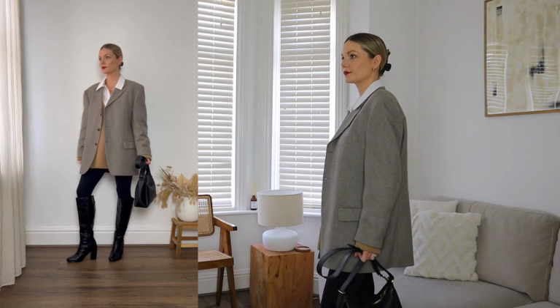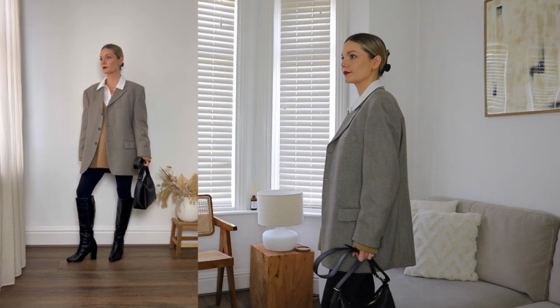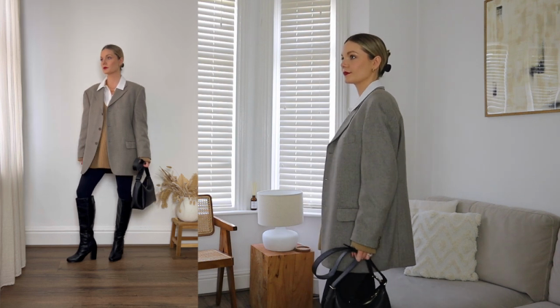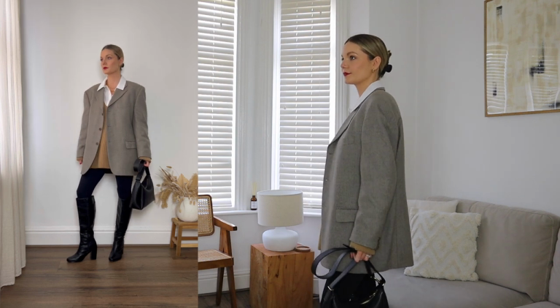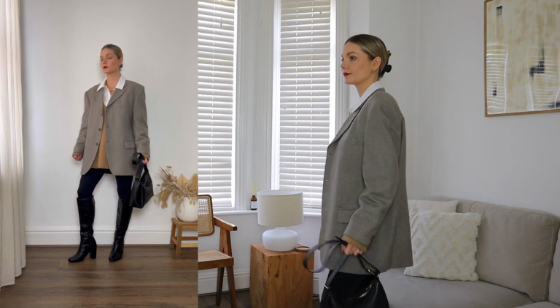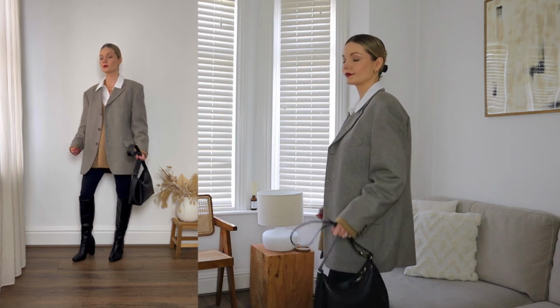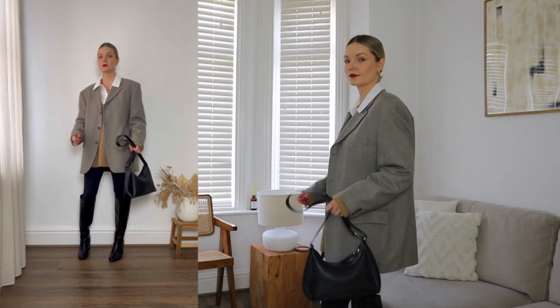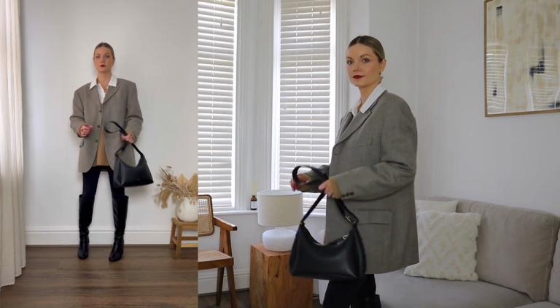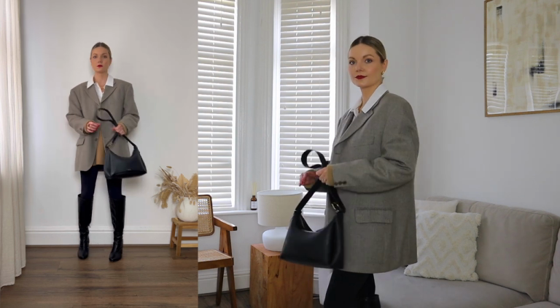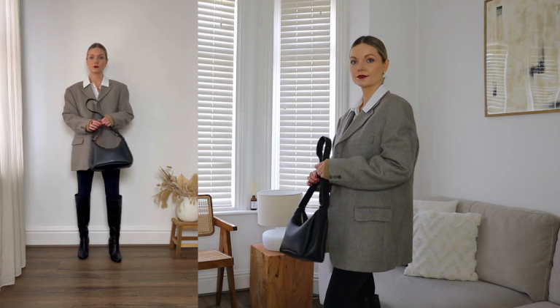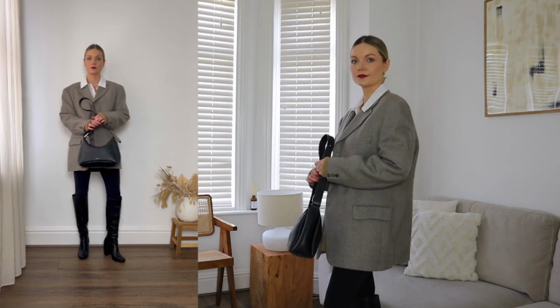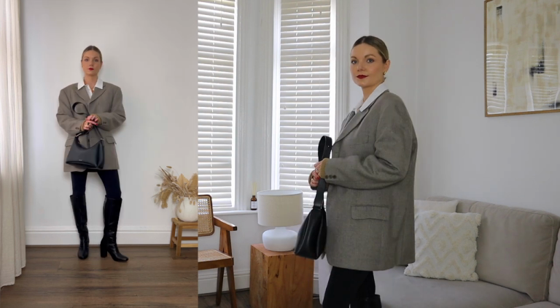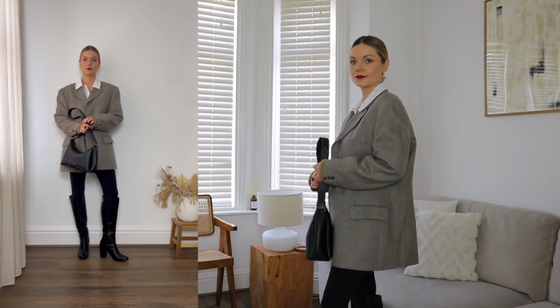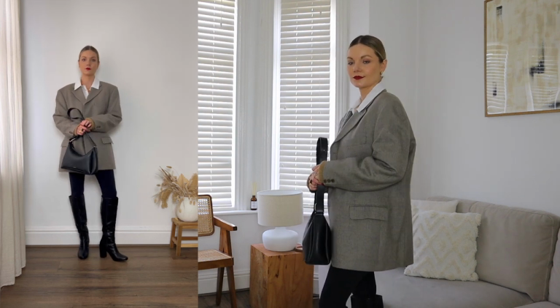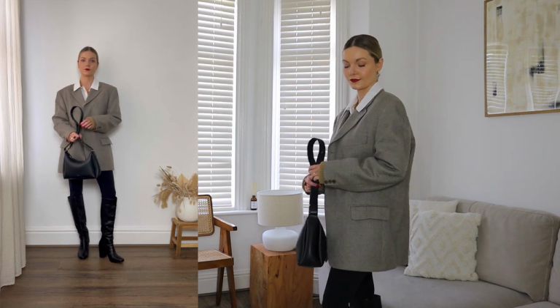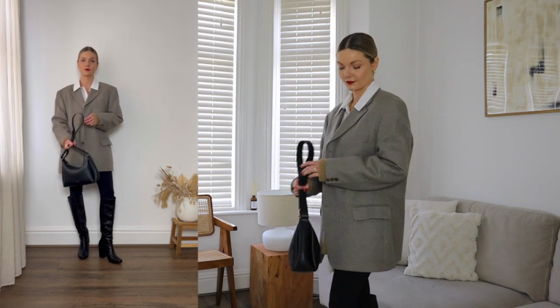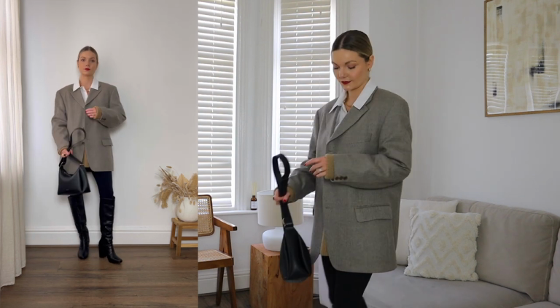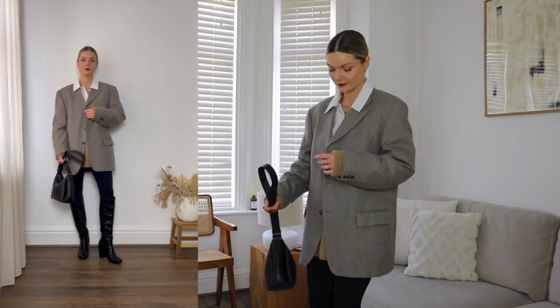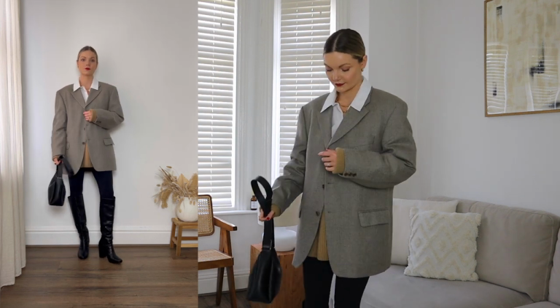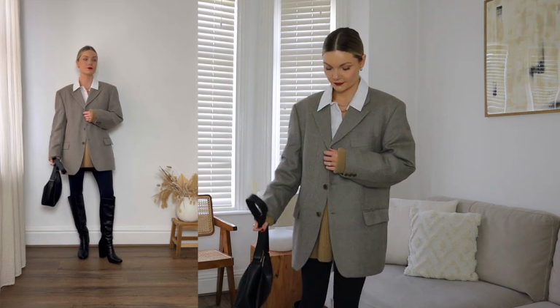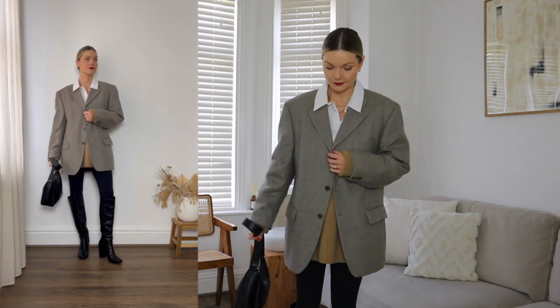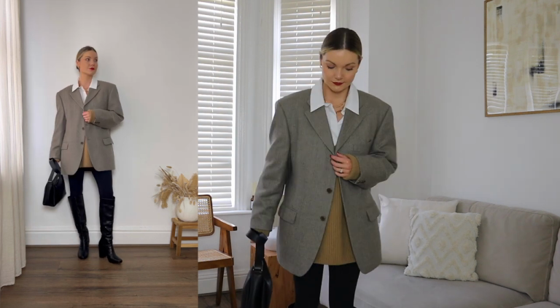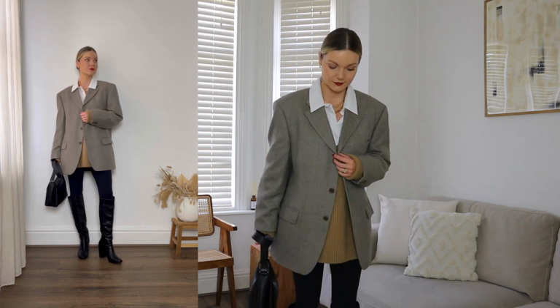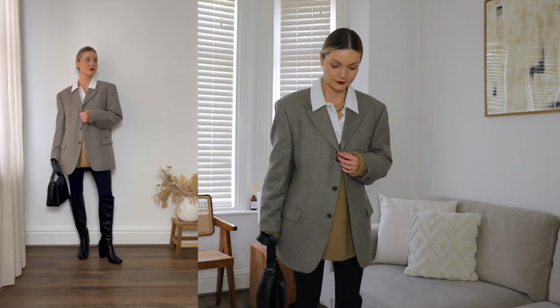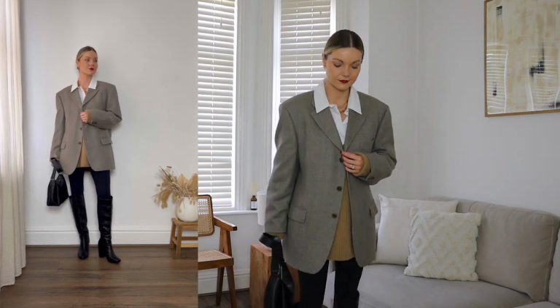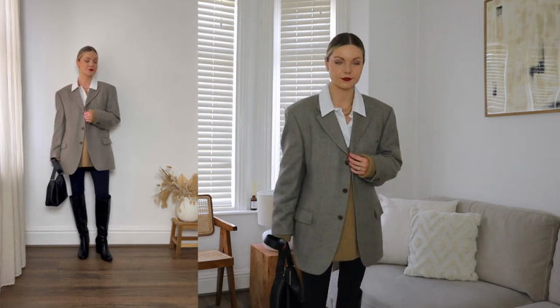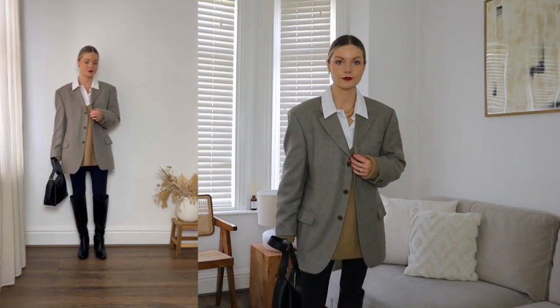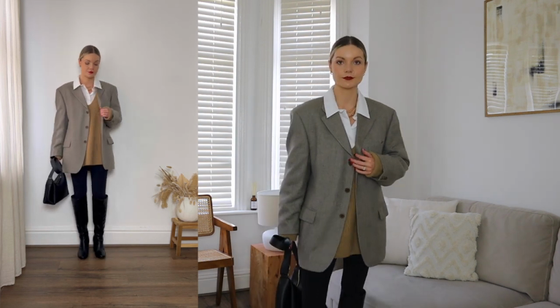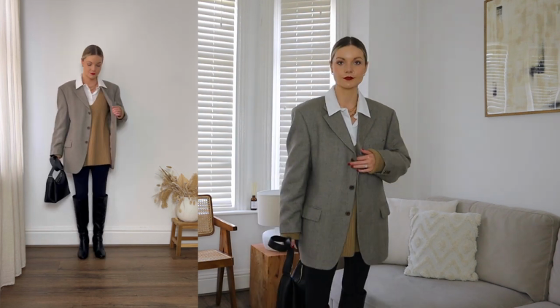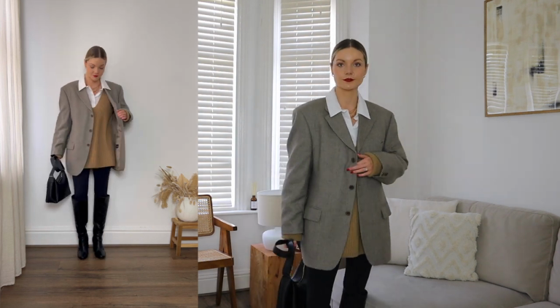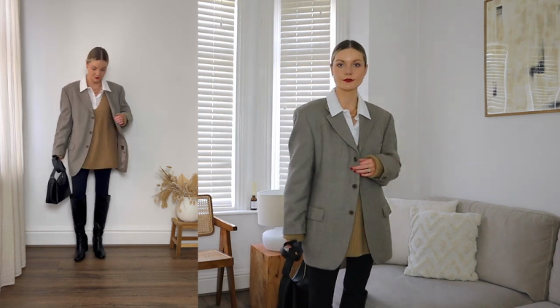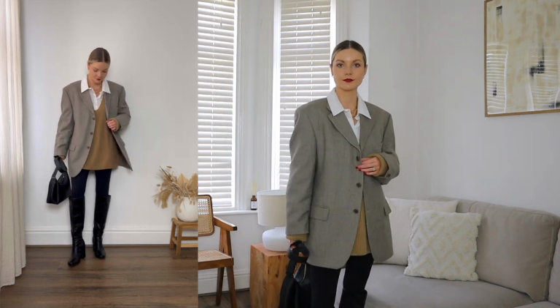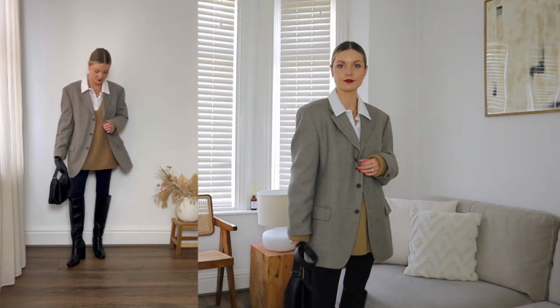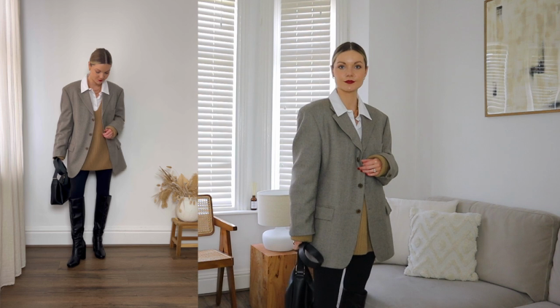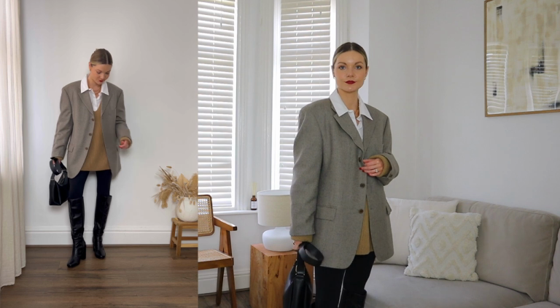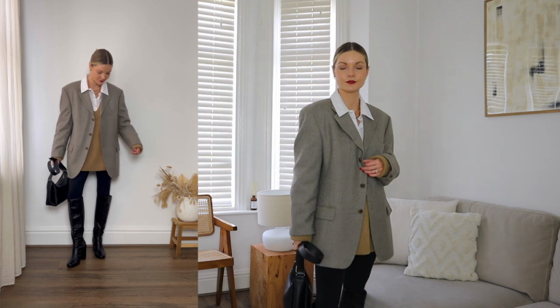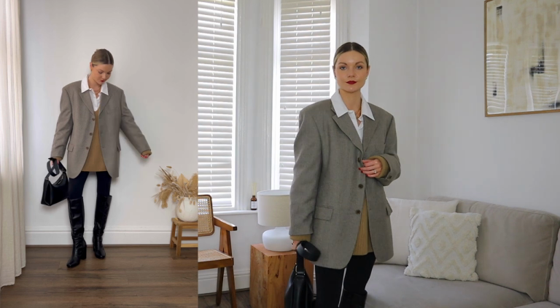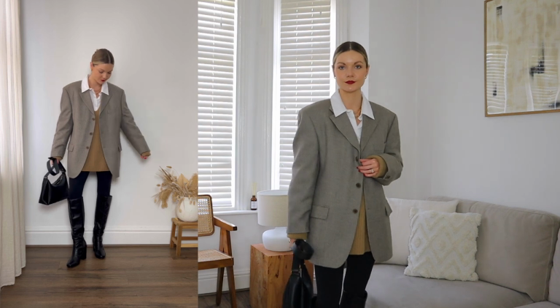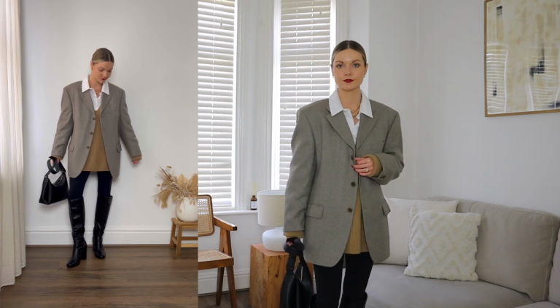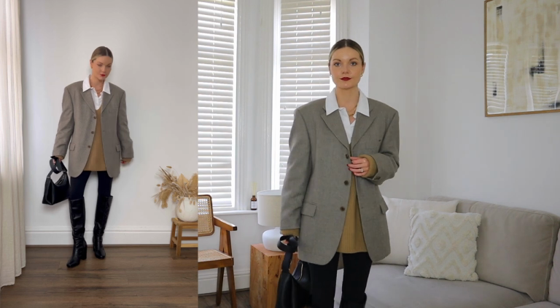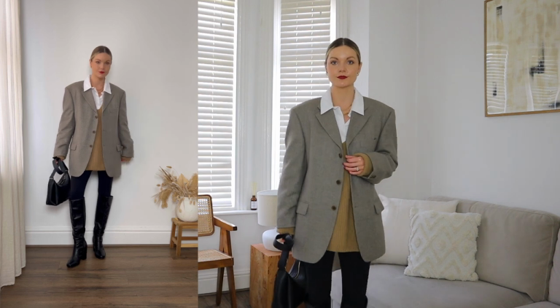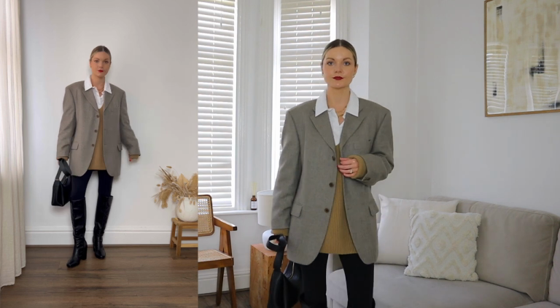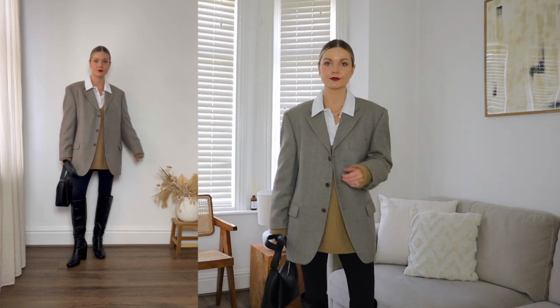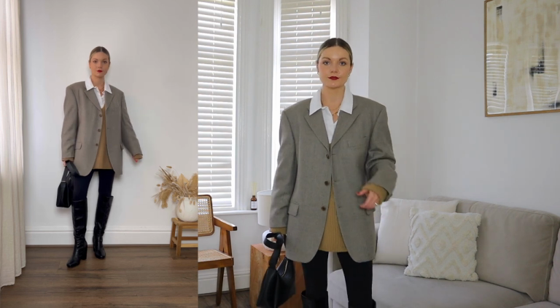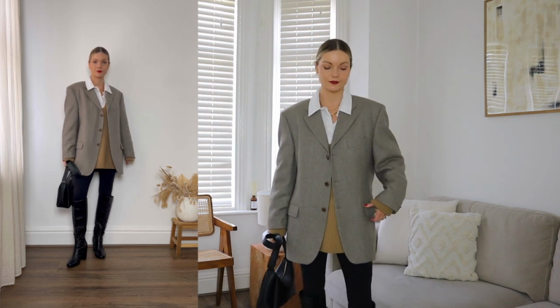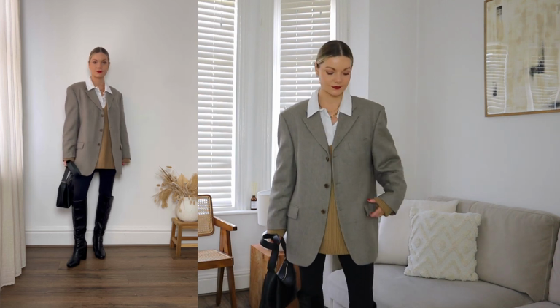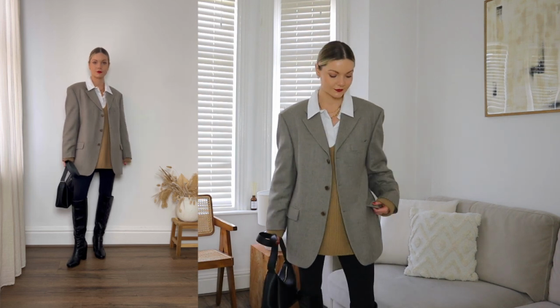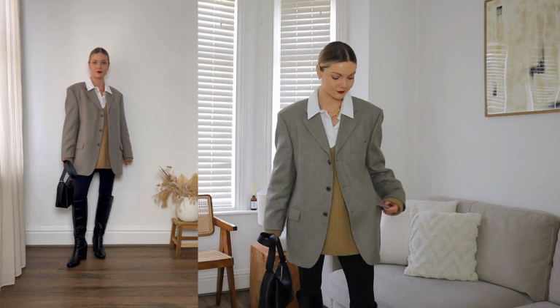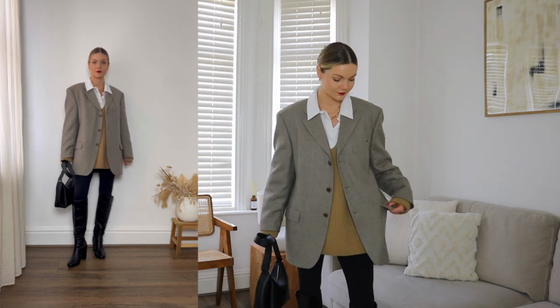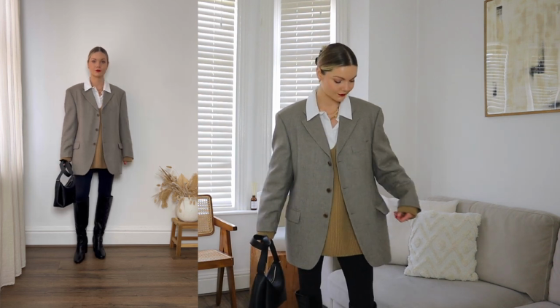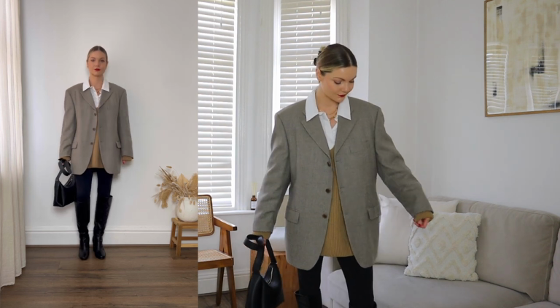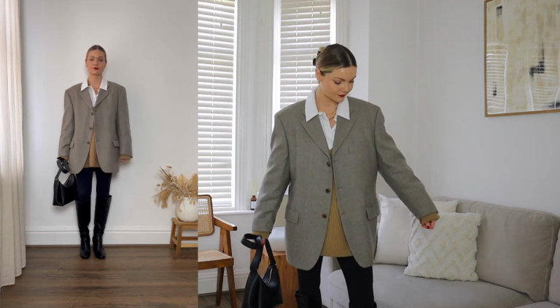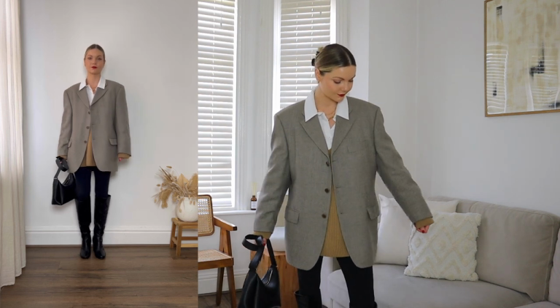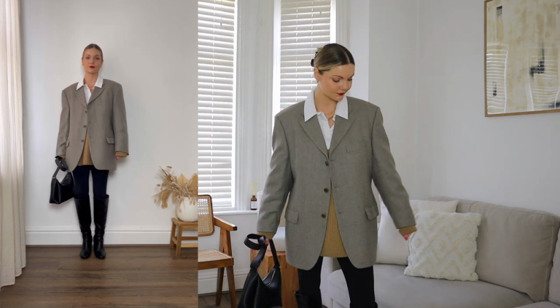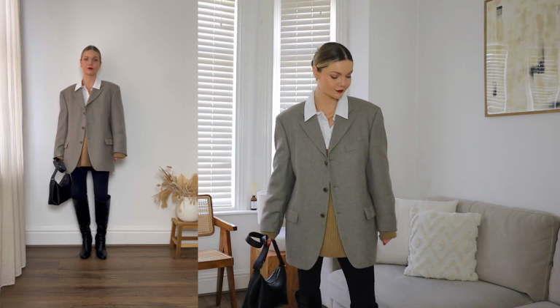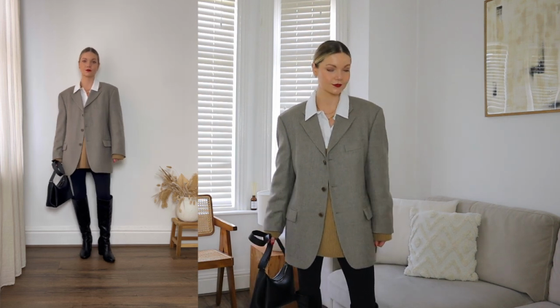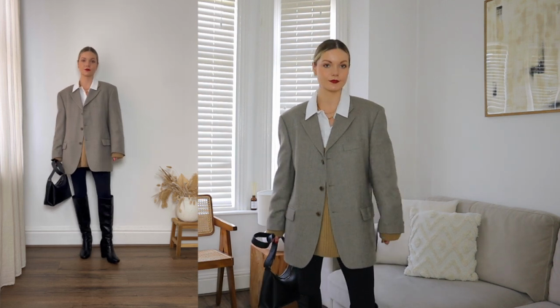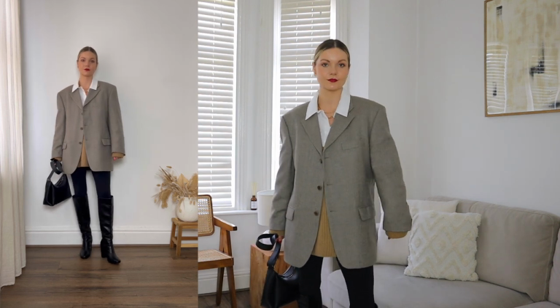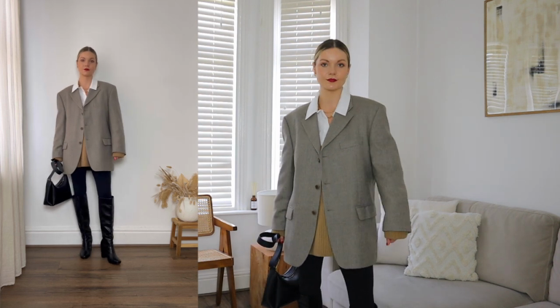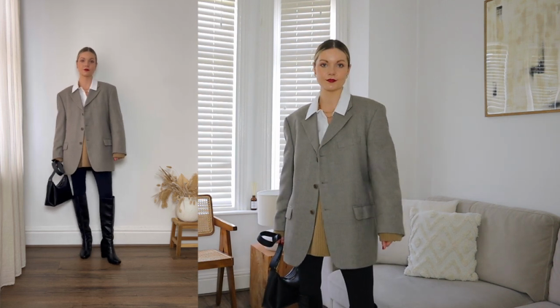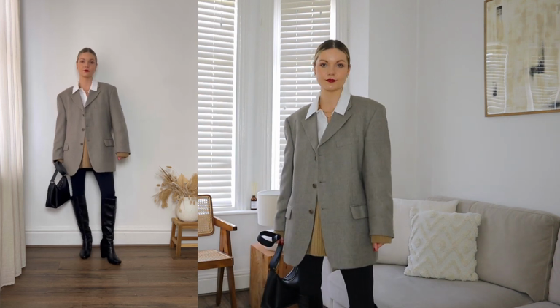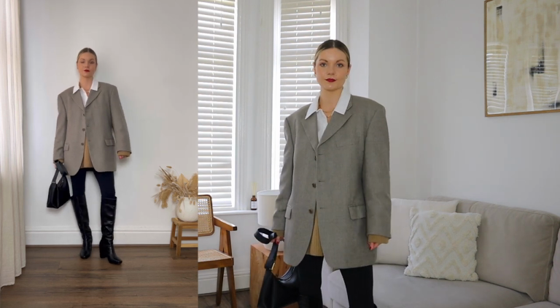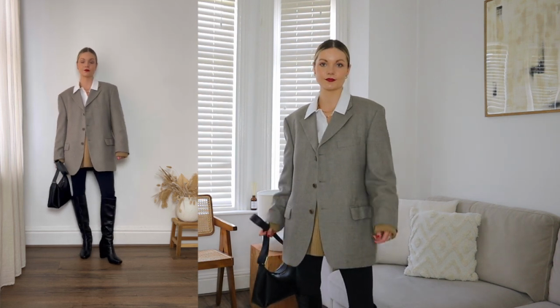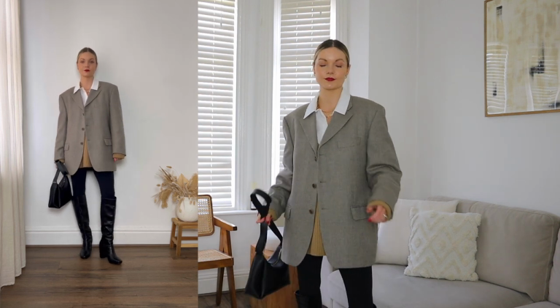I have actually tried and tested this look as we went to watch Avatar last week and had some food afterwards, so it's definitely one of my go-tos.